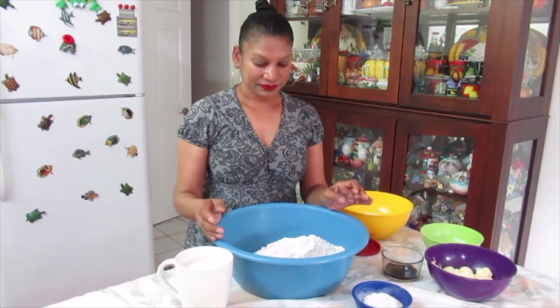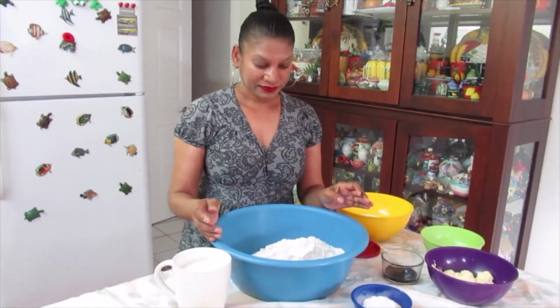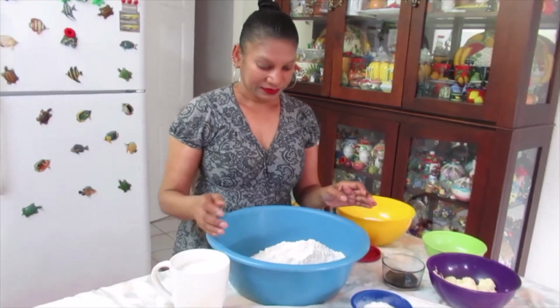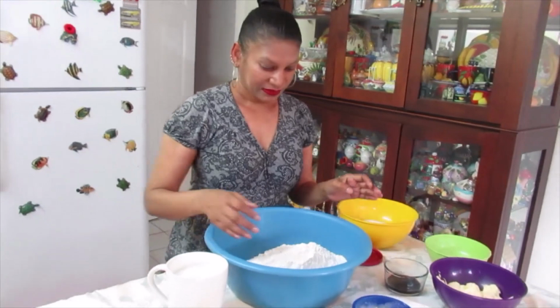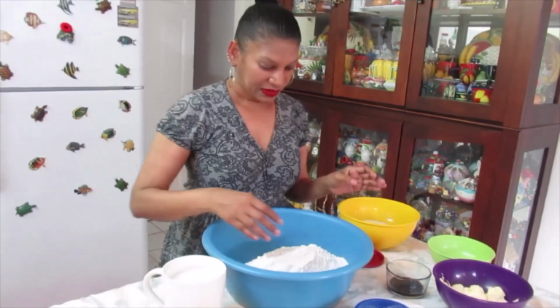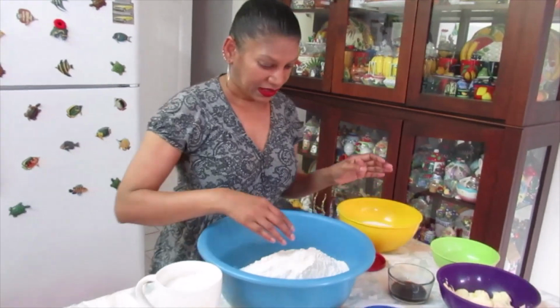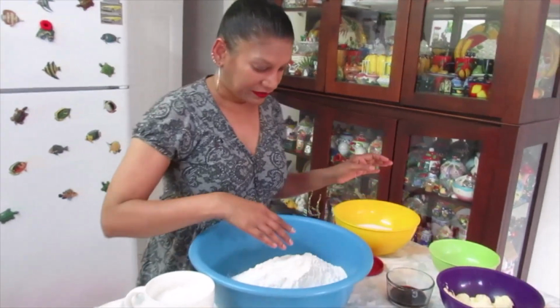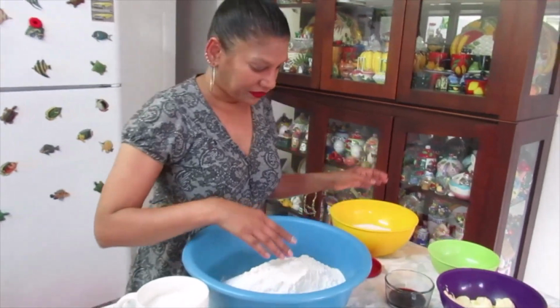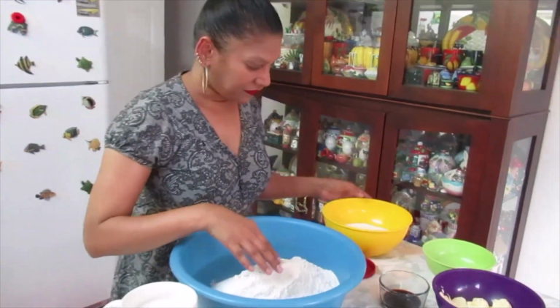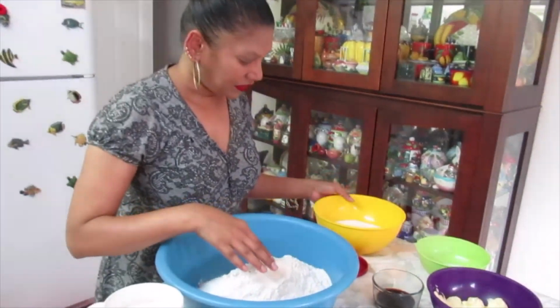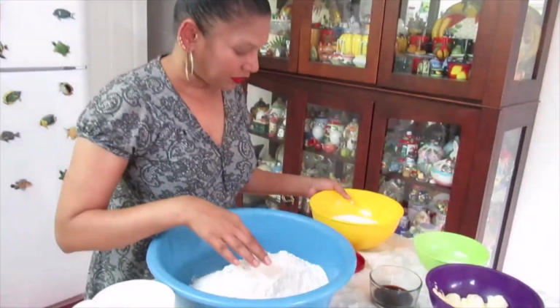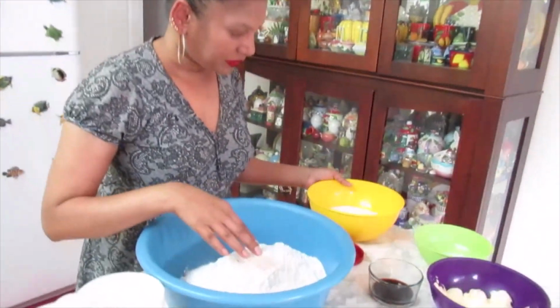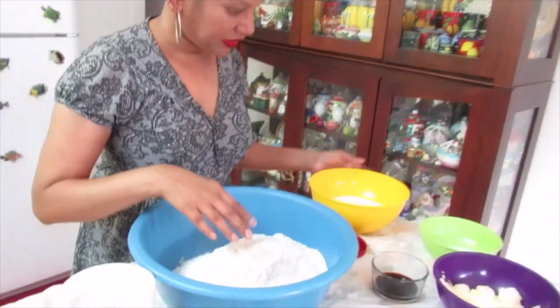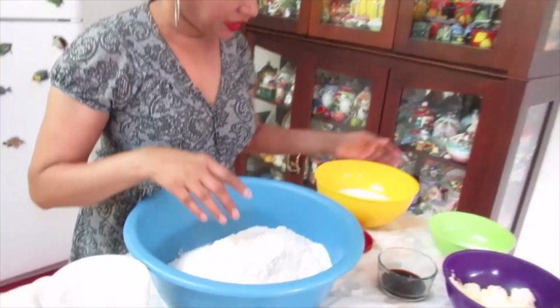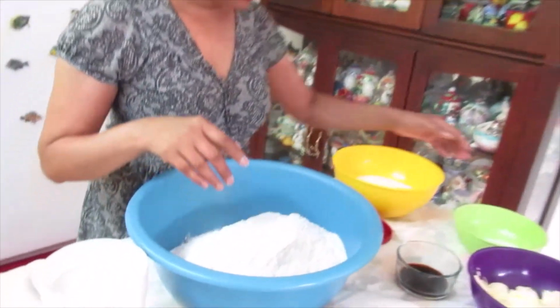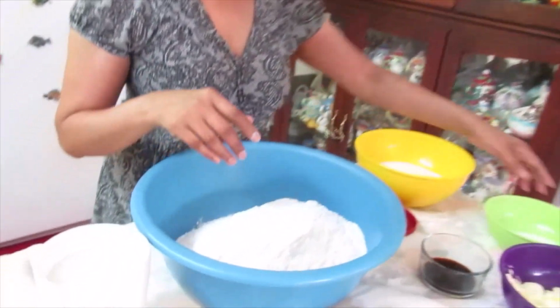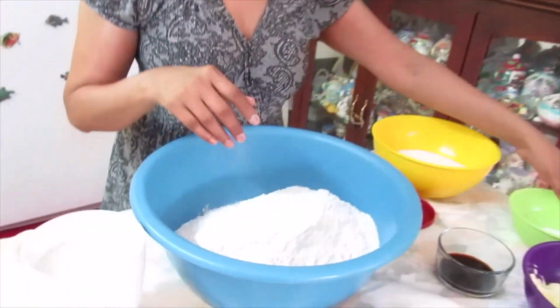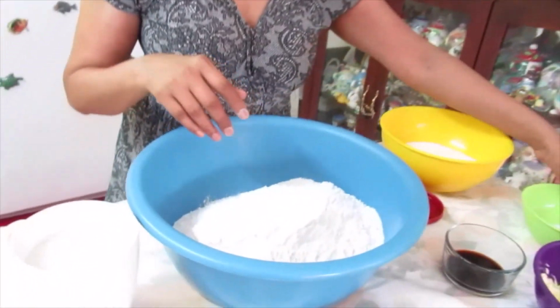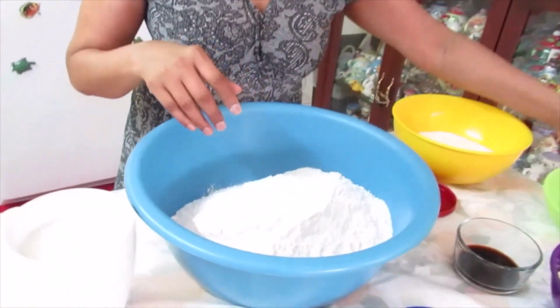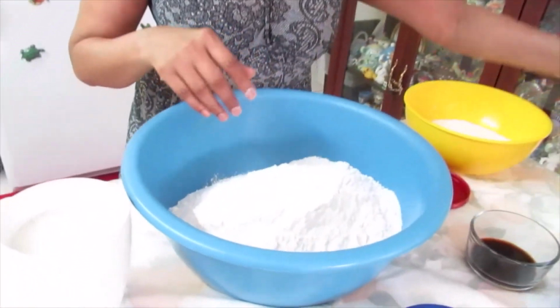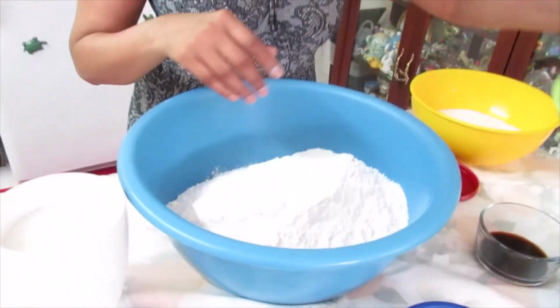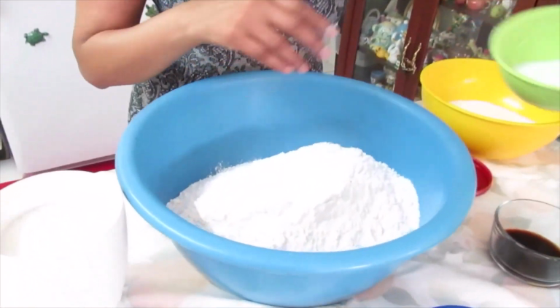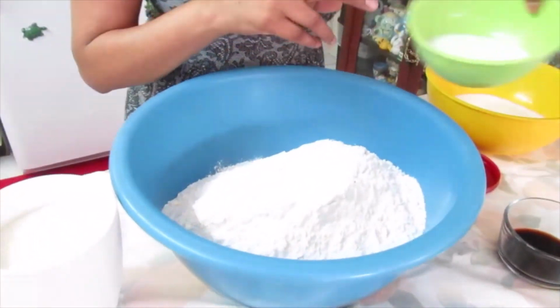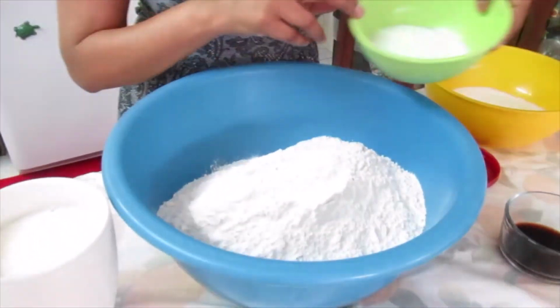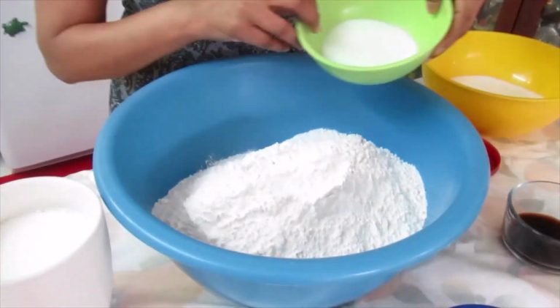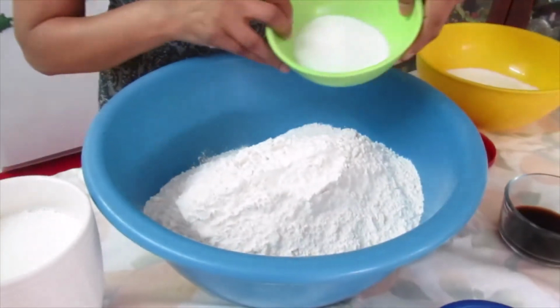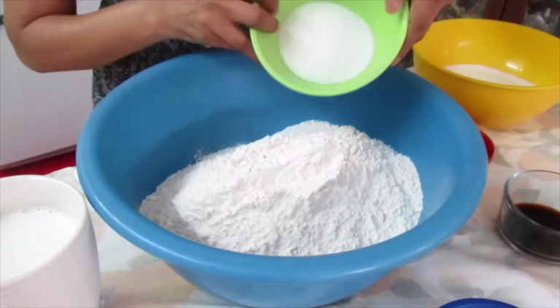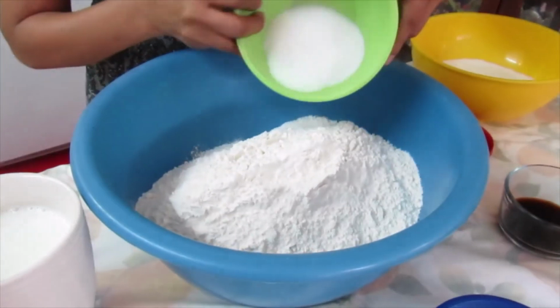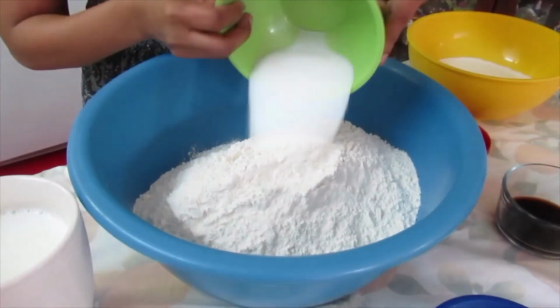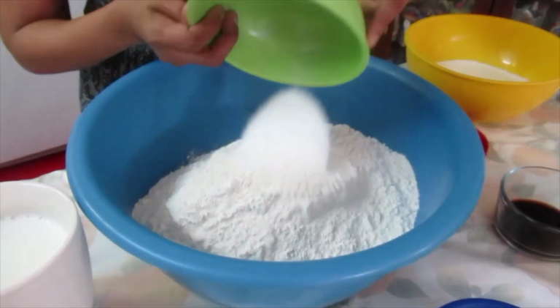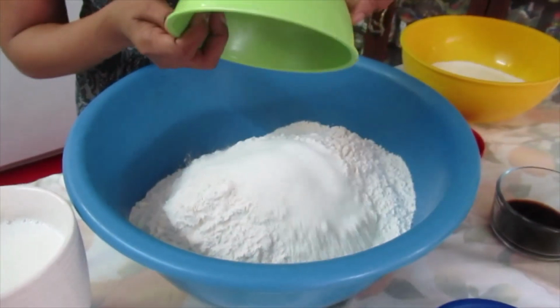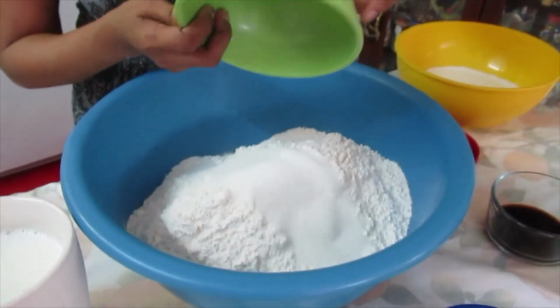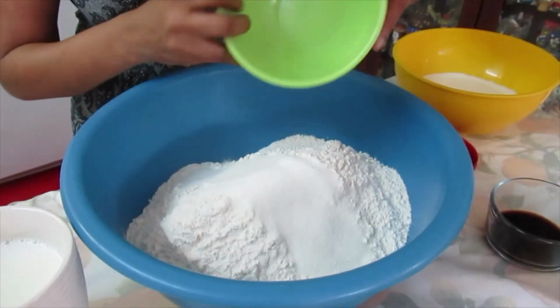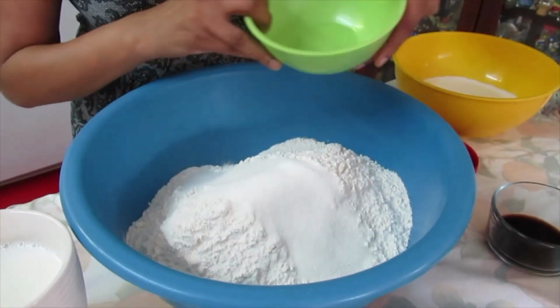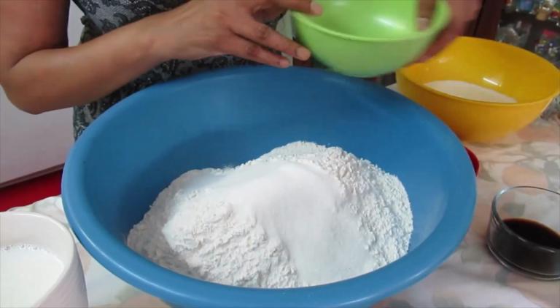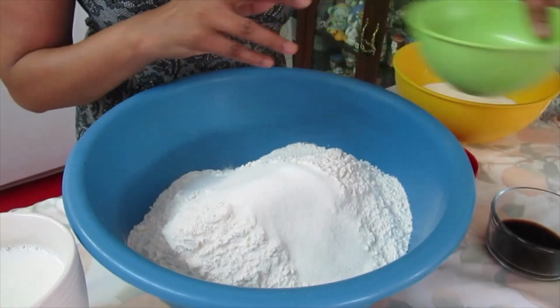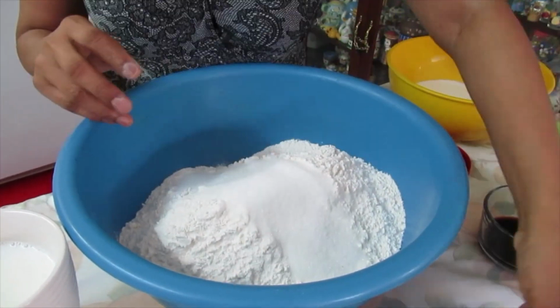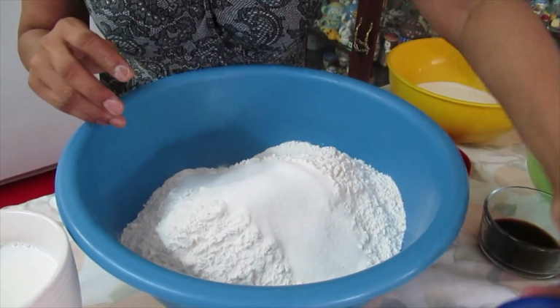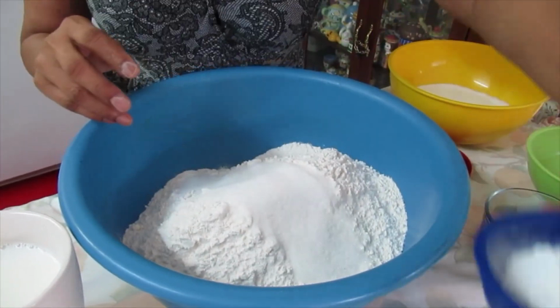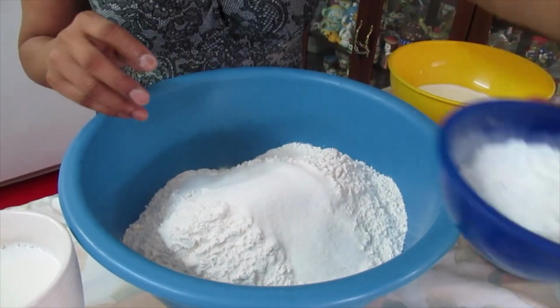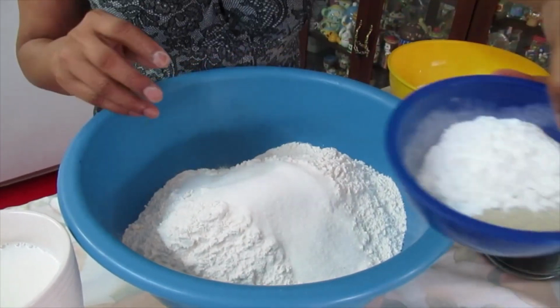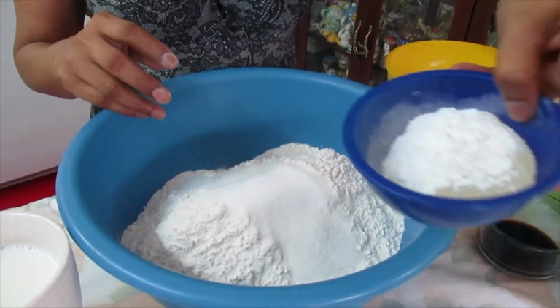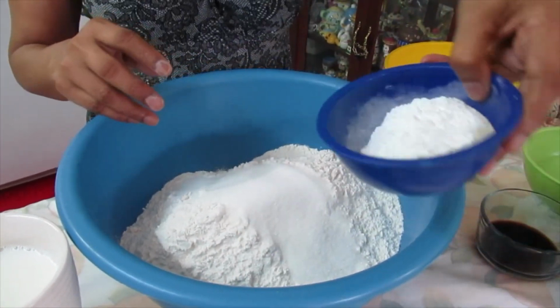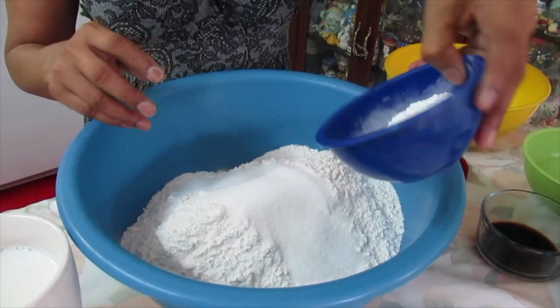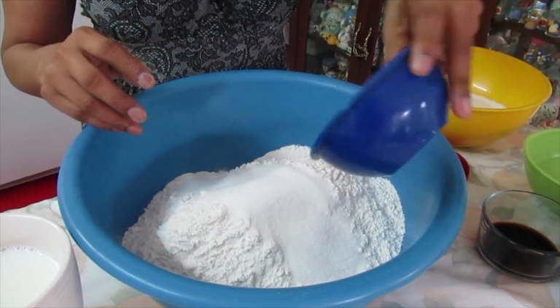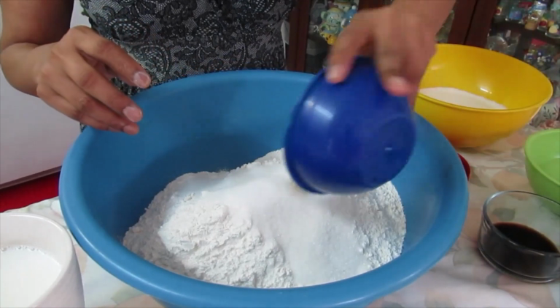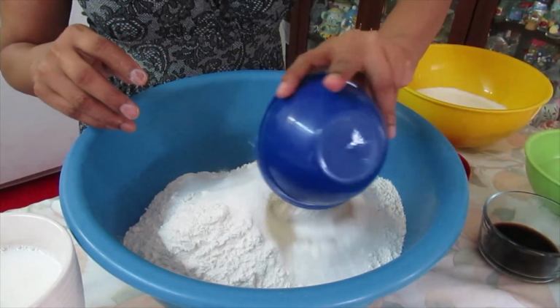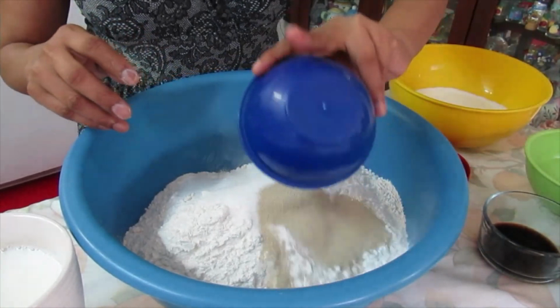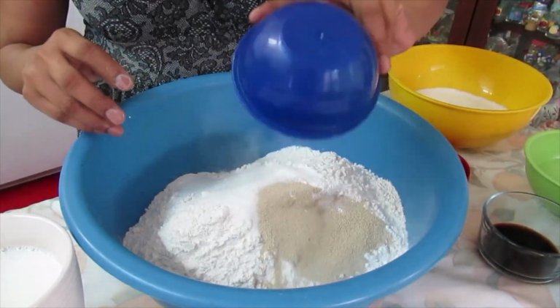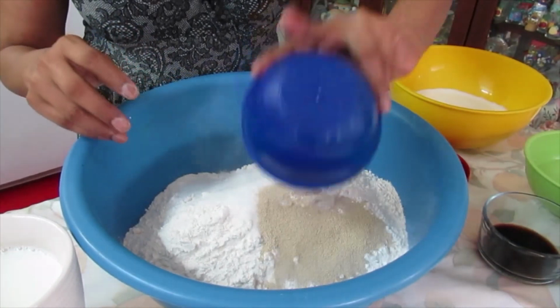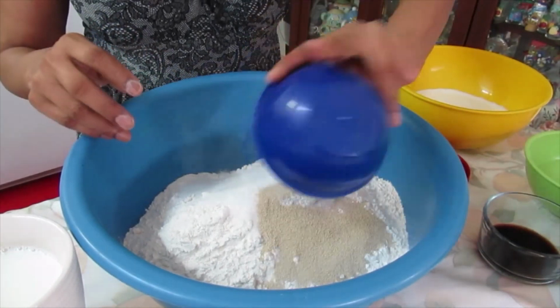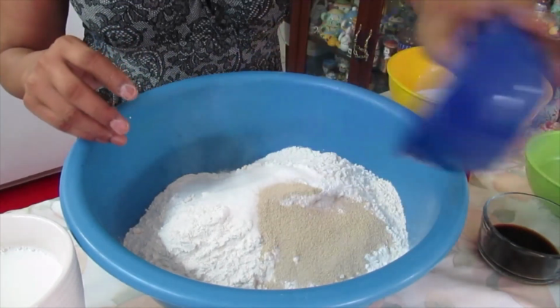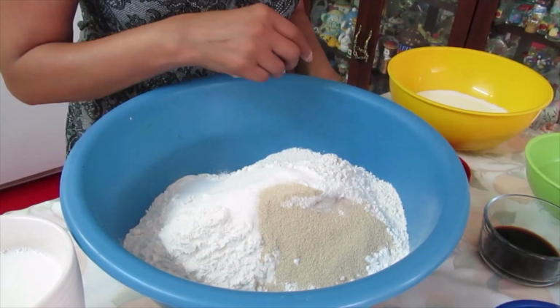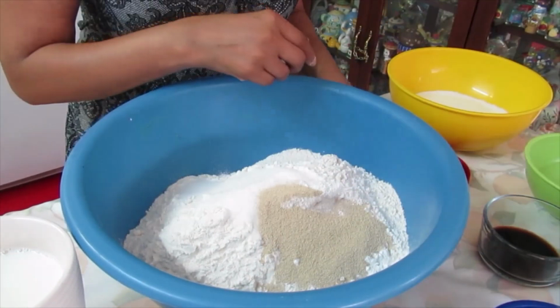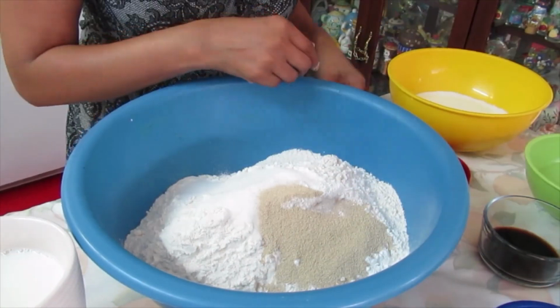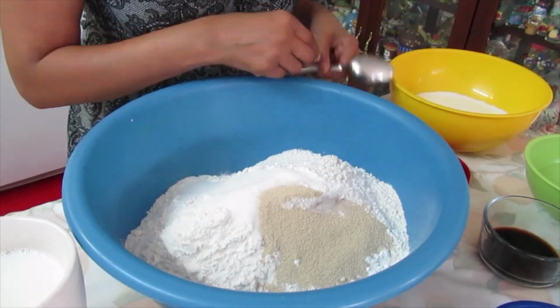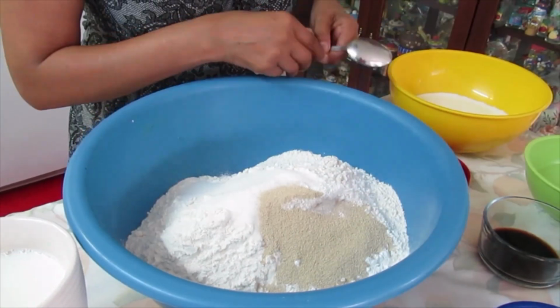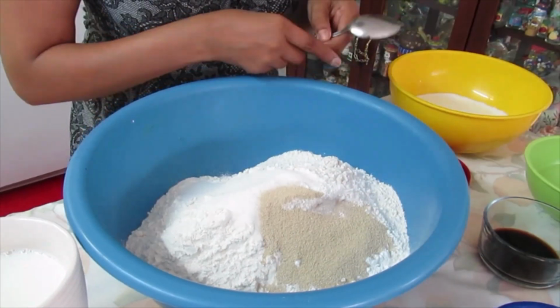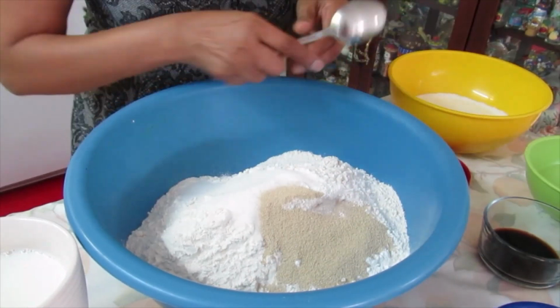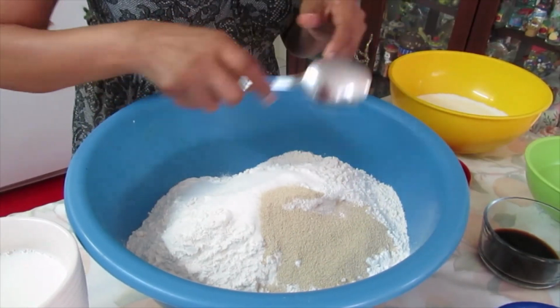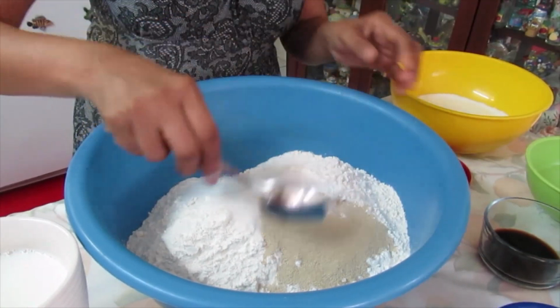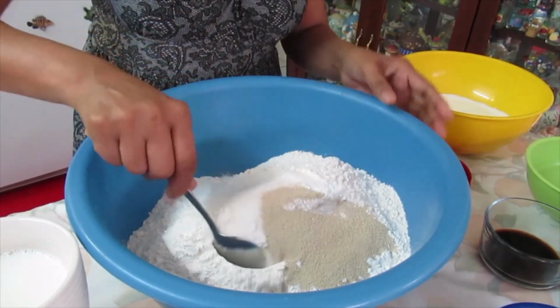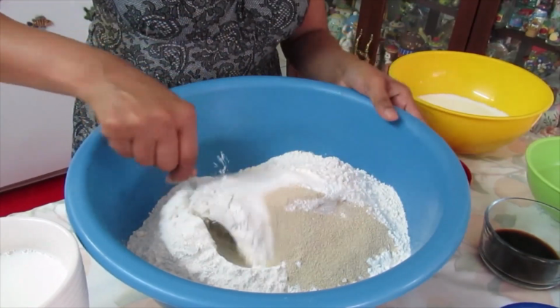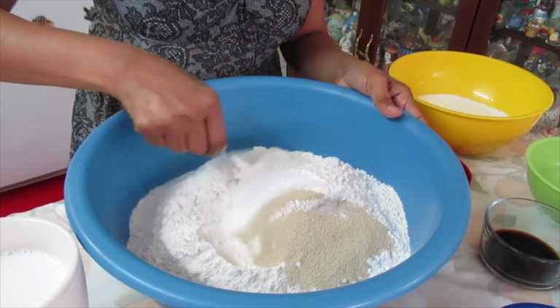I have the flour in here. To that I'm going to add sugar, baking powder and yeast. I give that a mix.